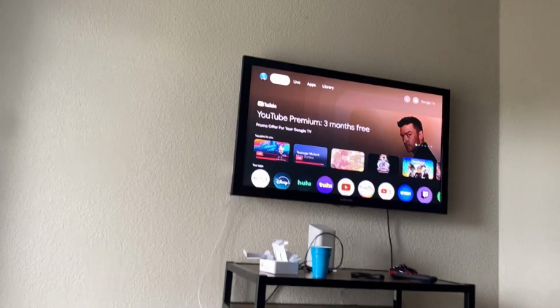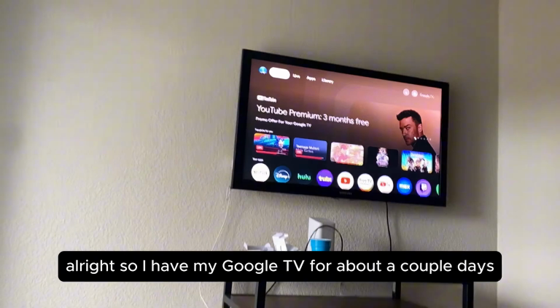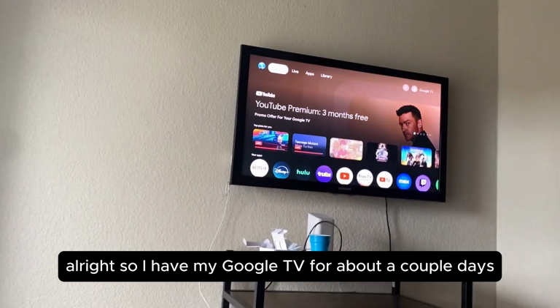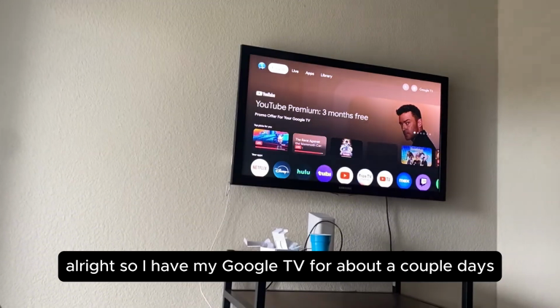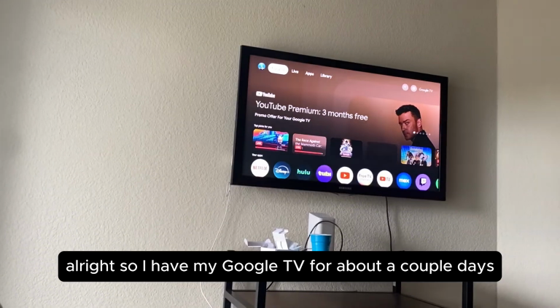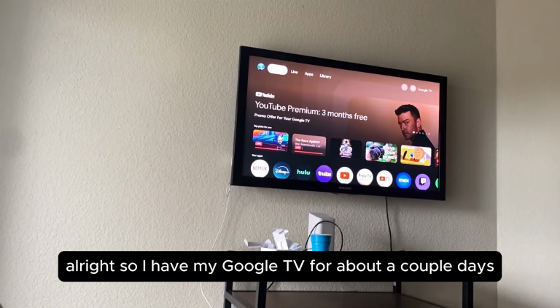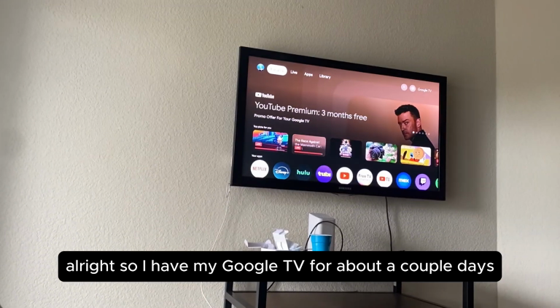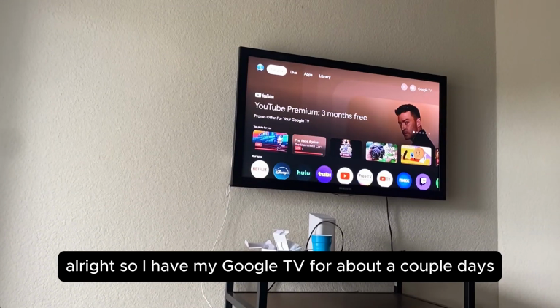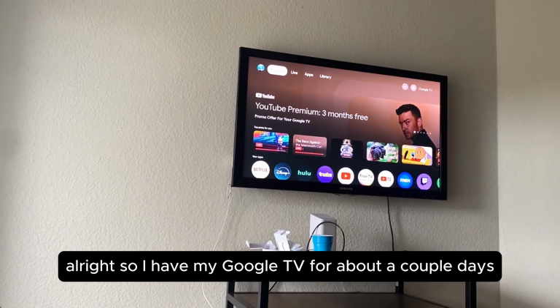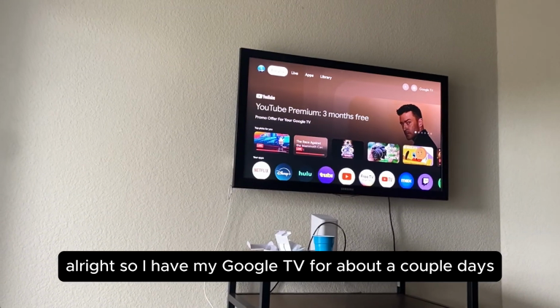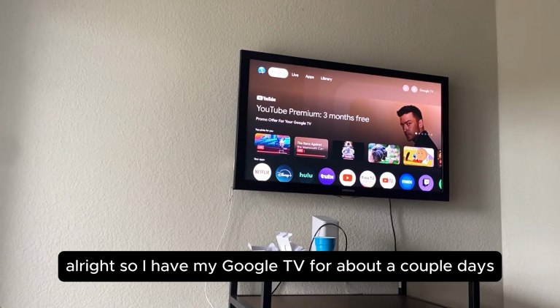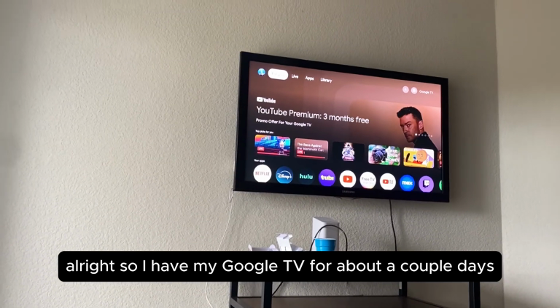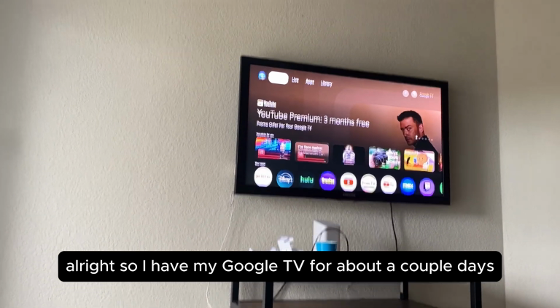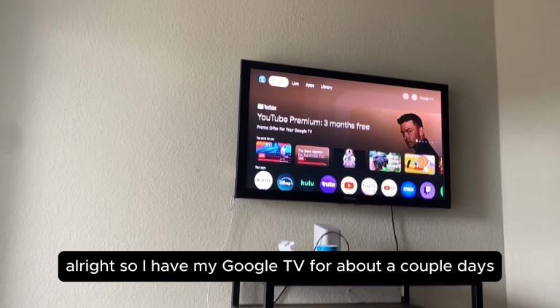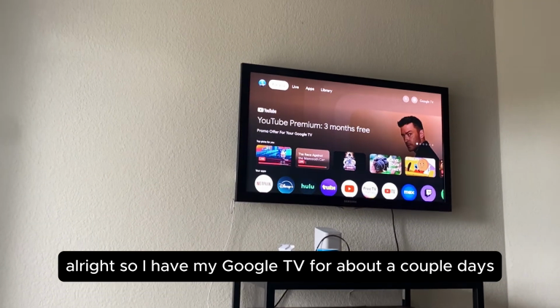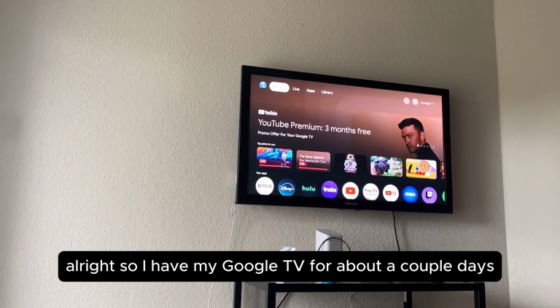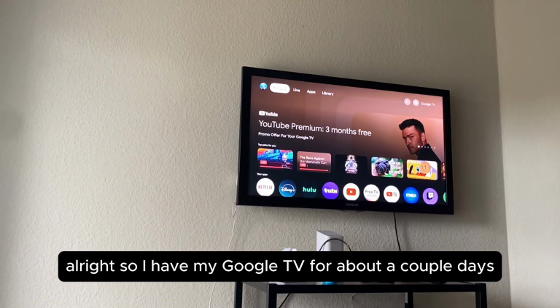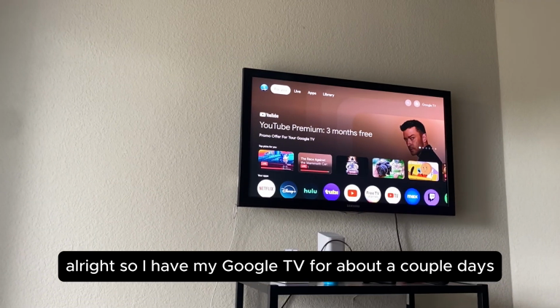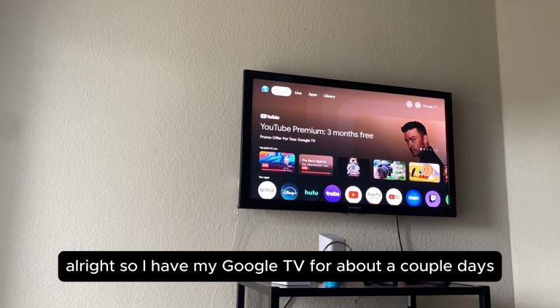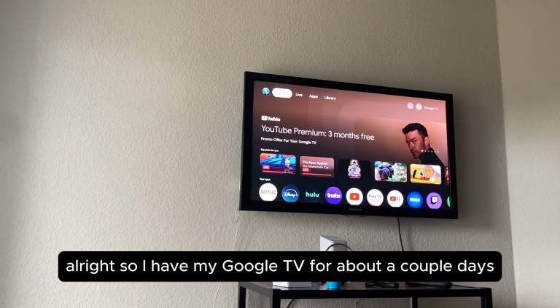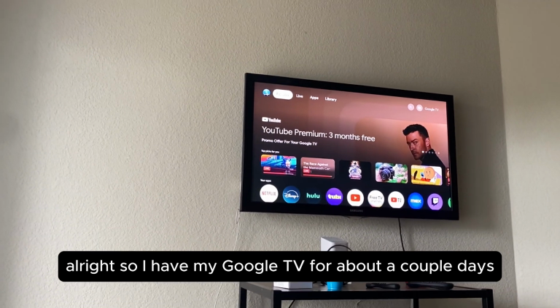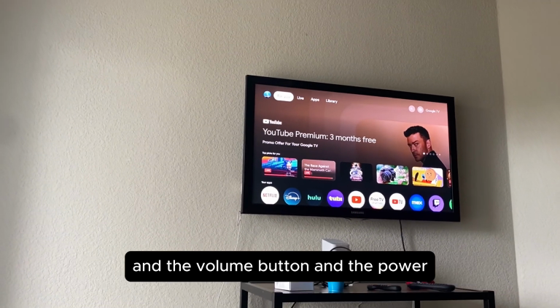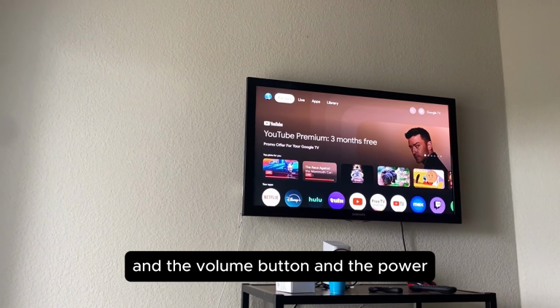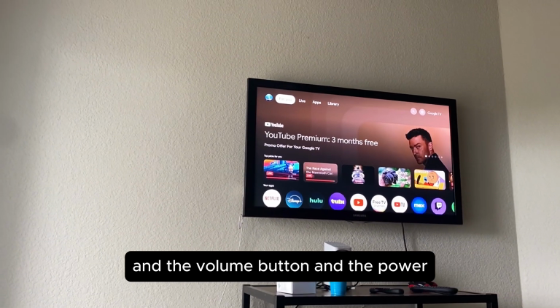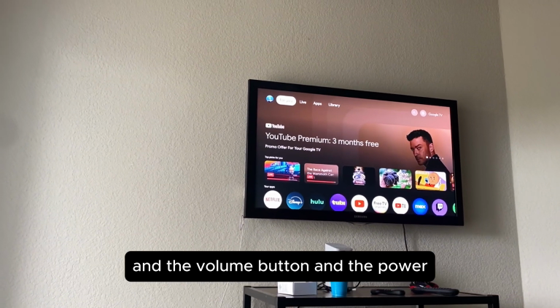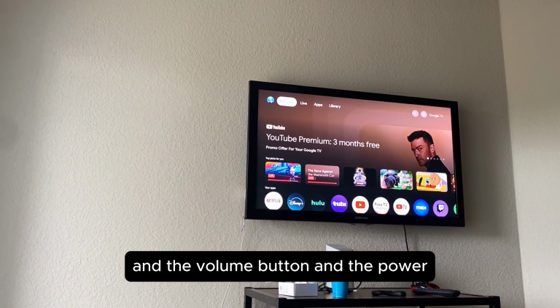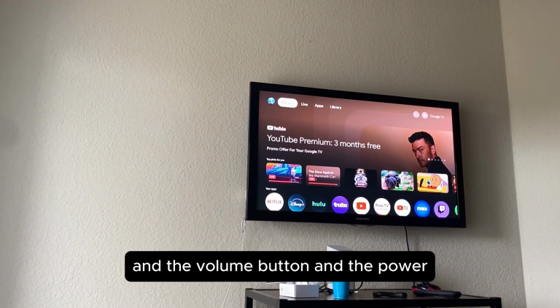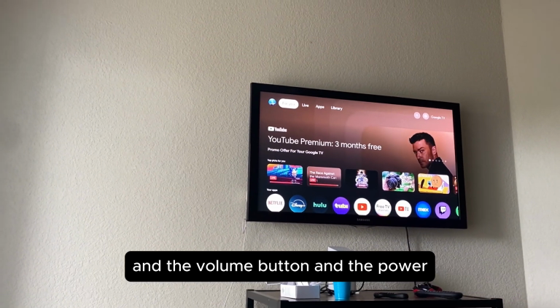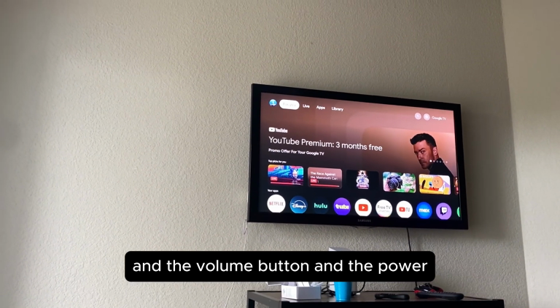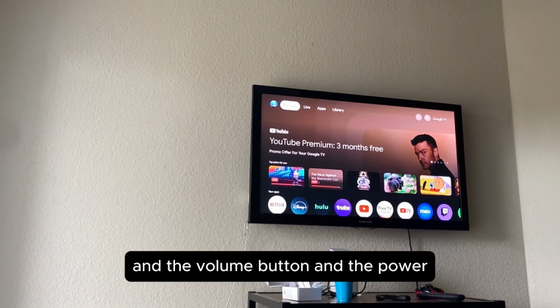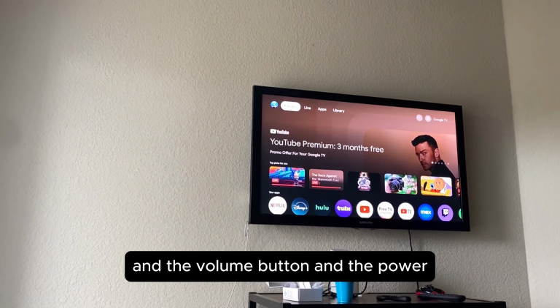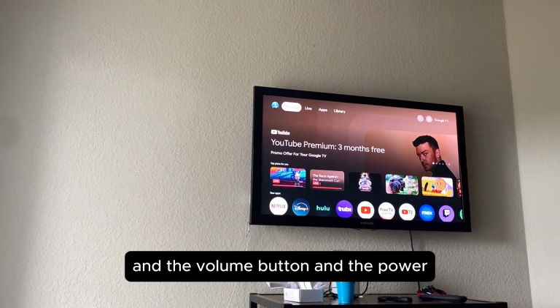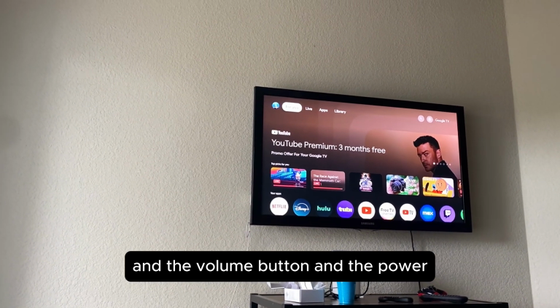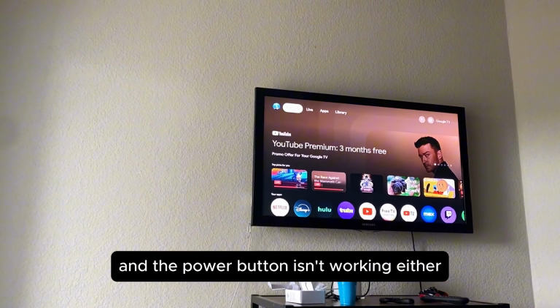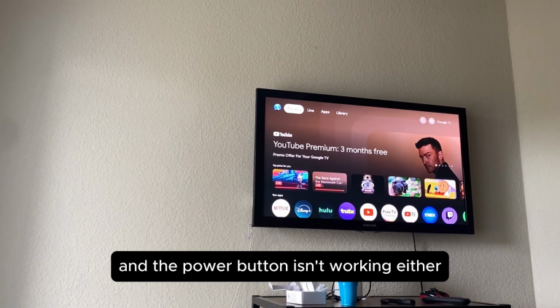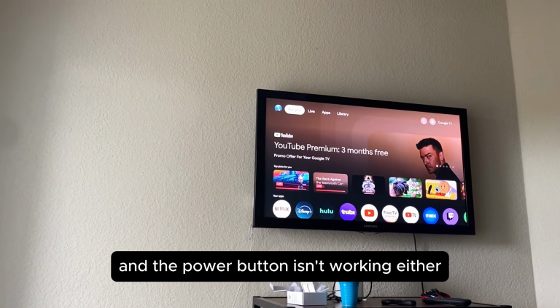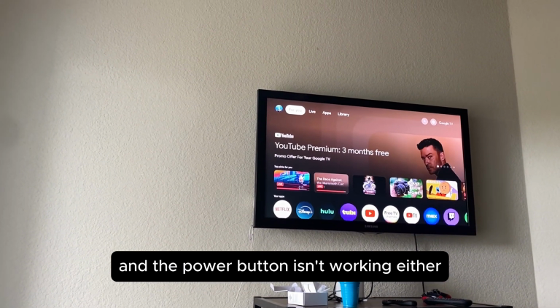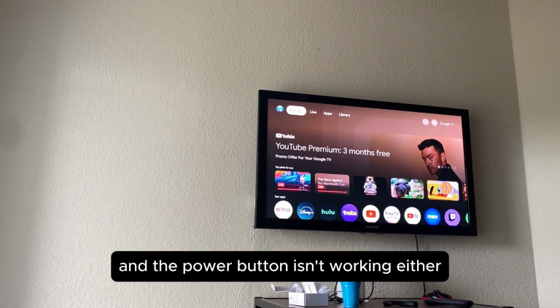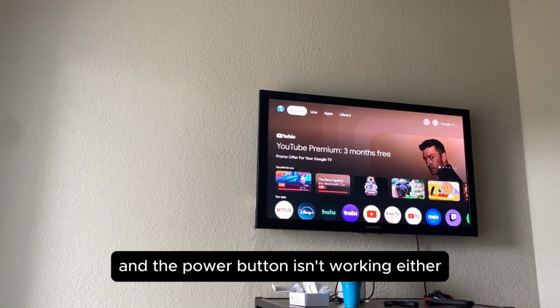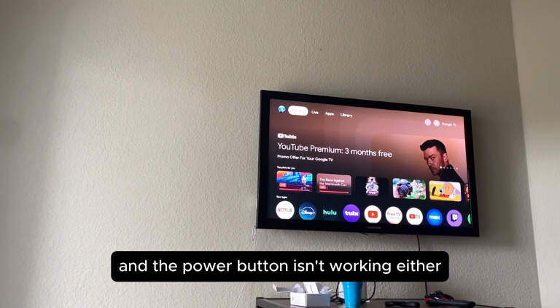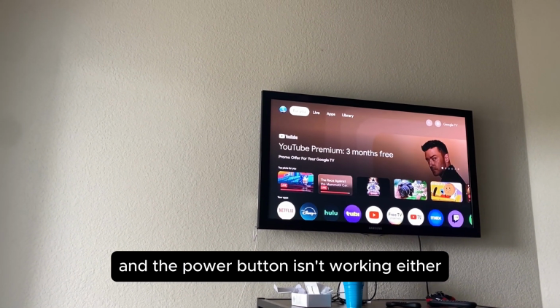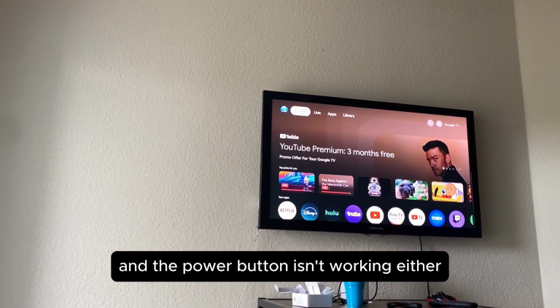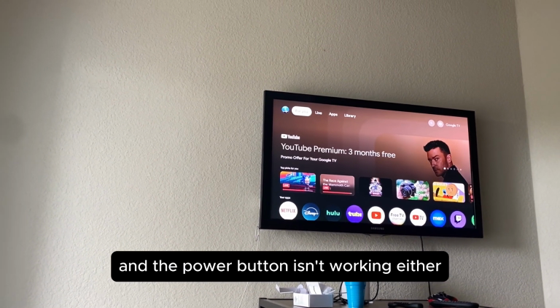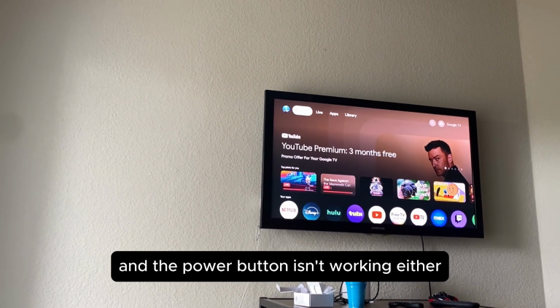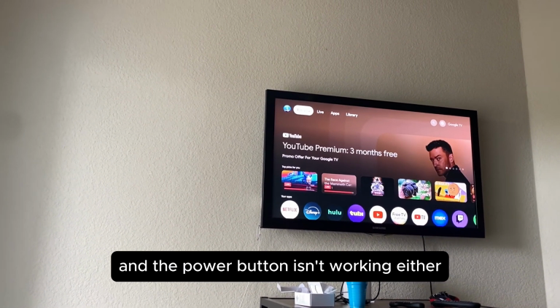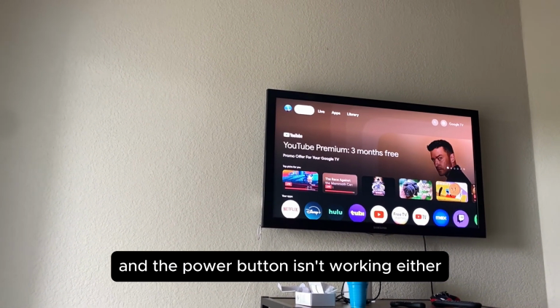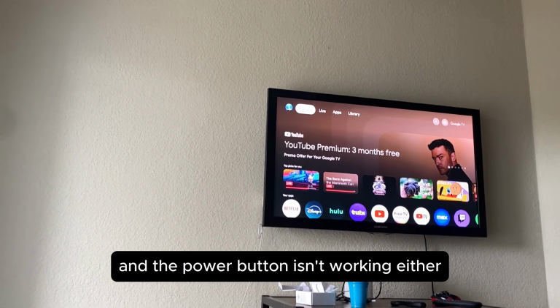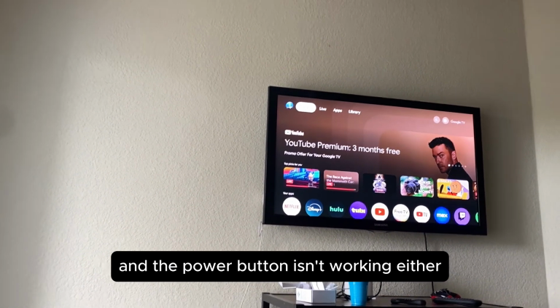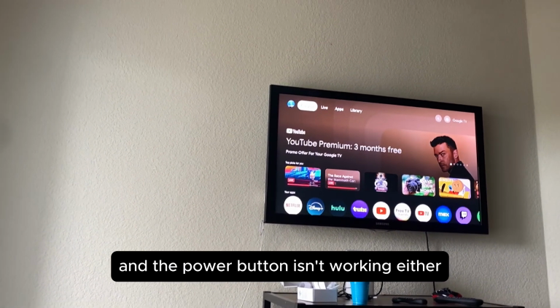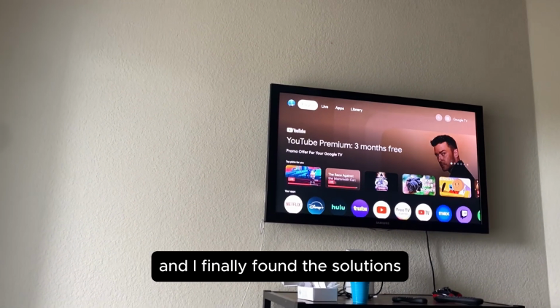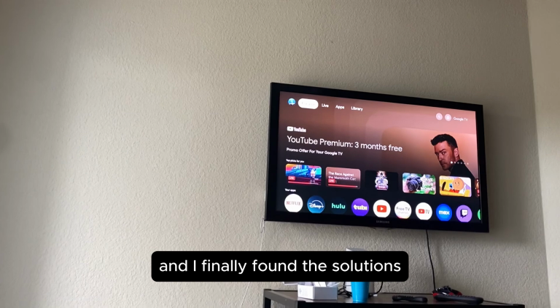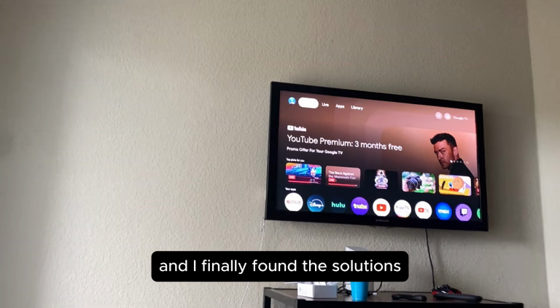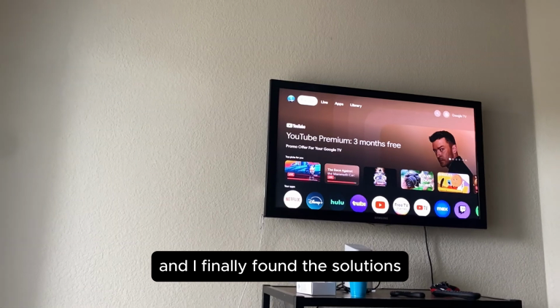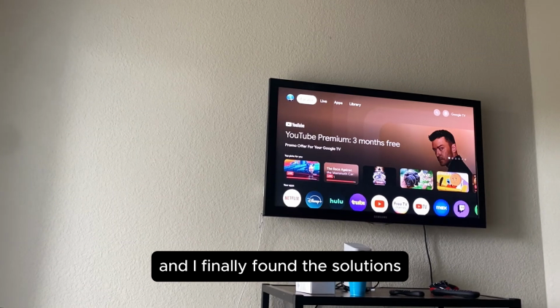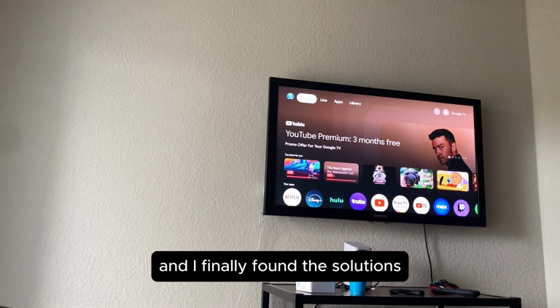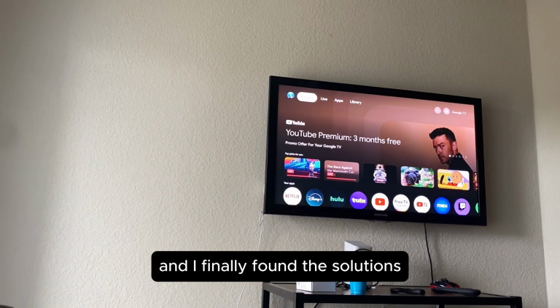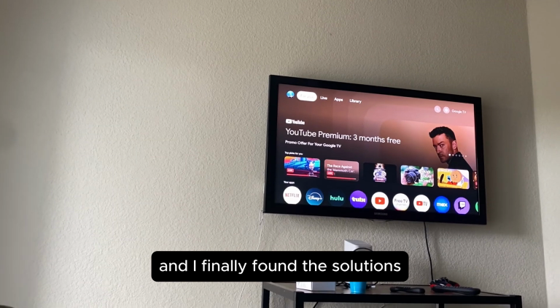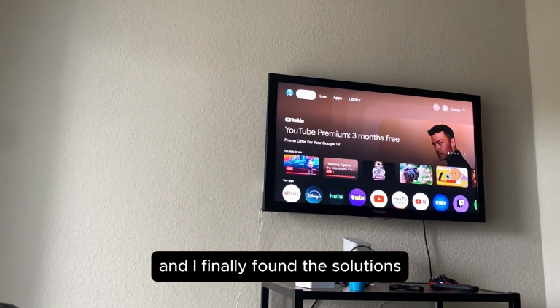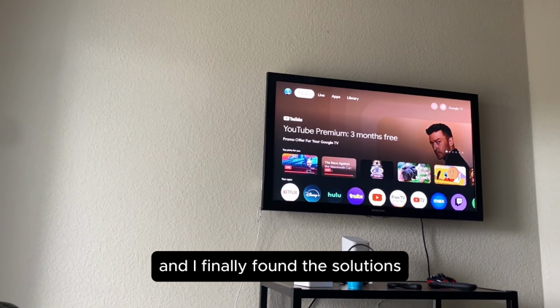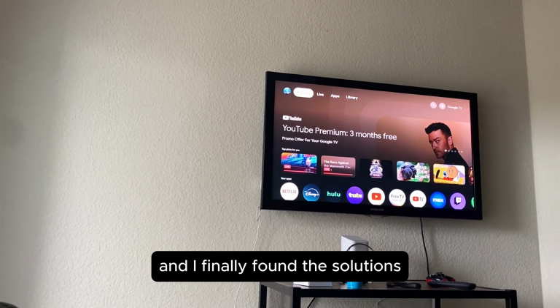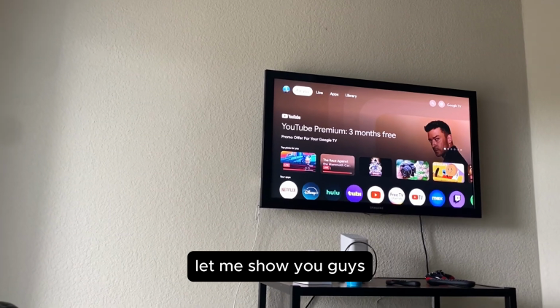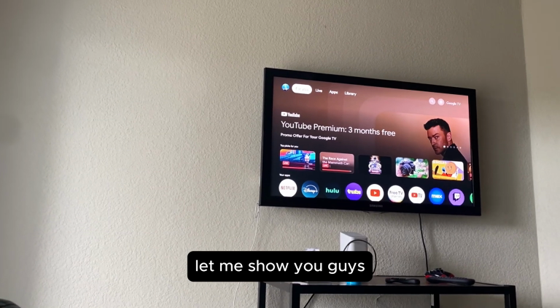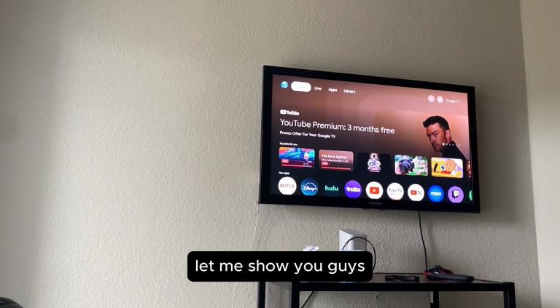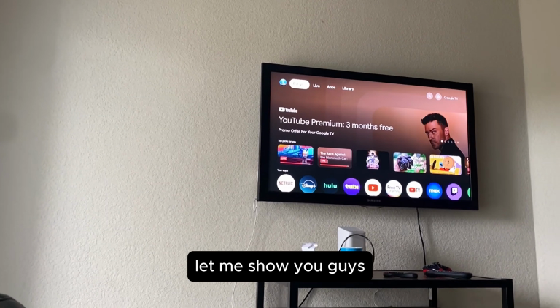I've had my Google TV for about a couple of days and the volume button and the power button aren't working. I finally found the solutions — let me show you guys.